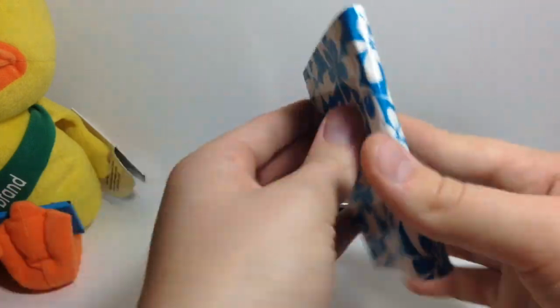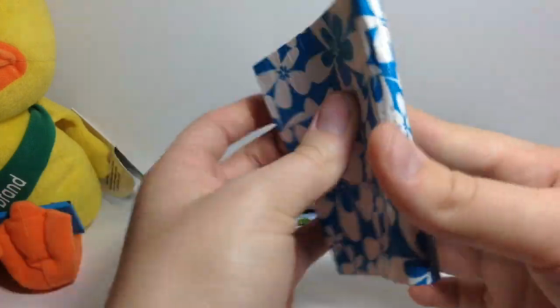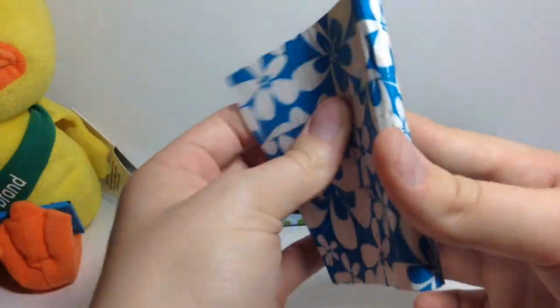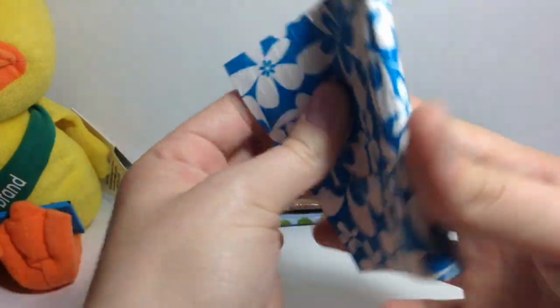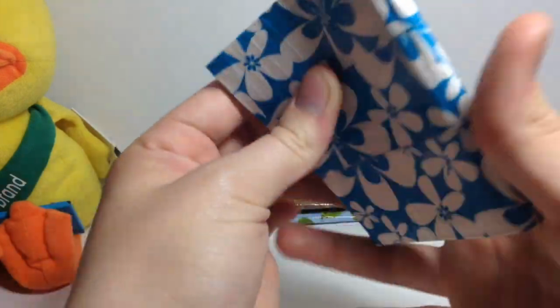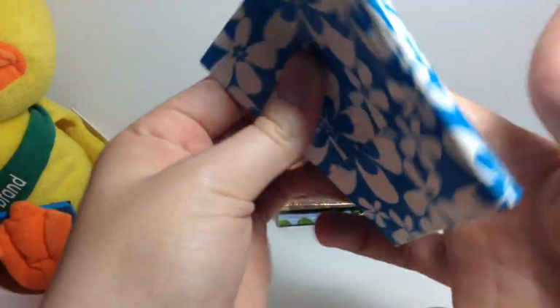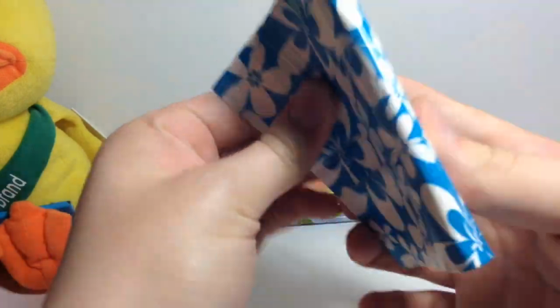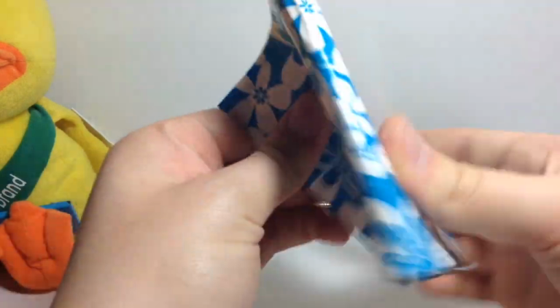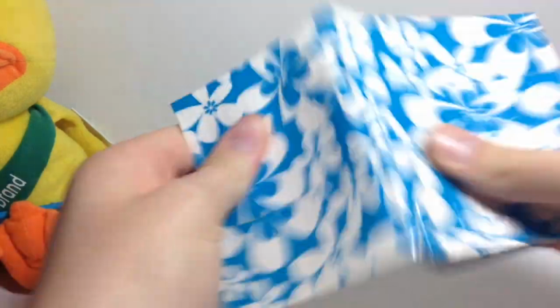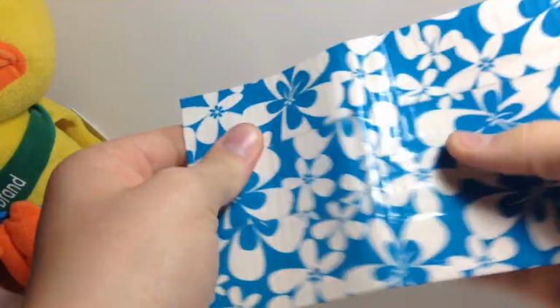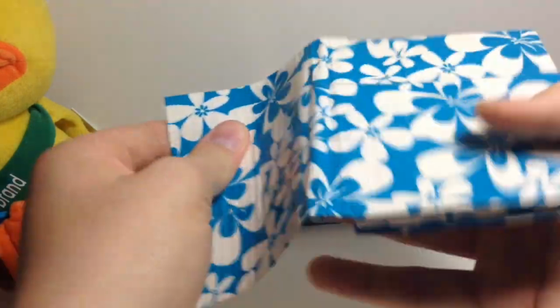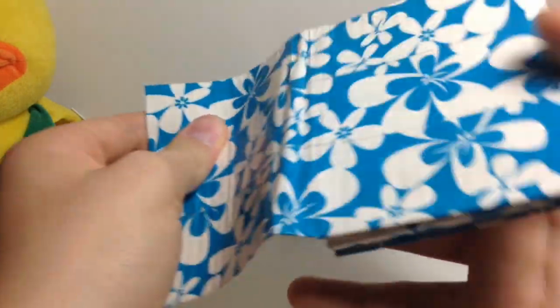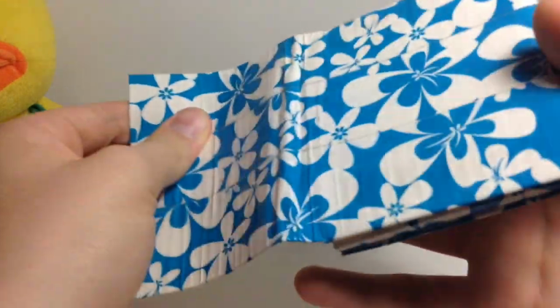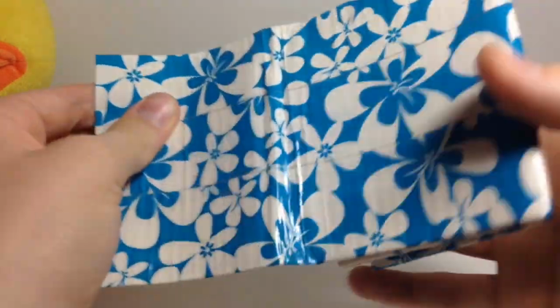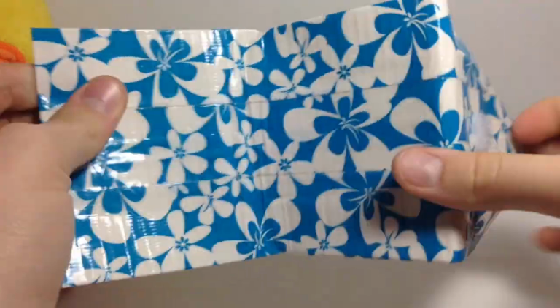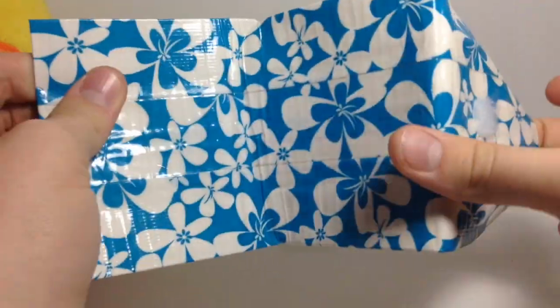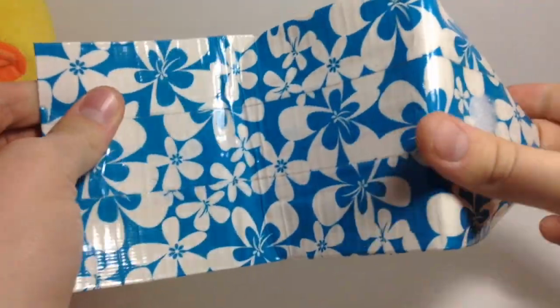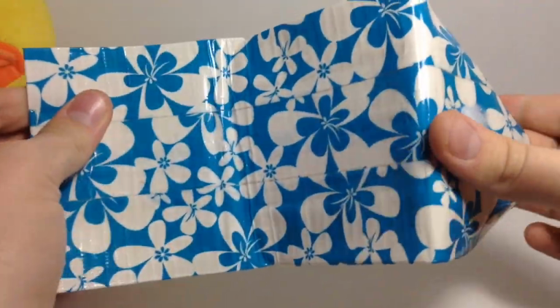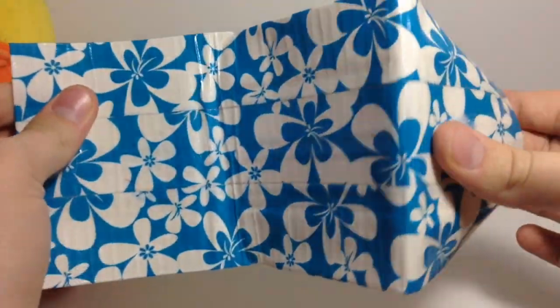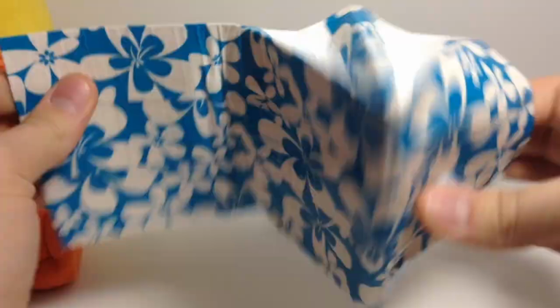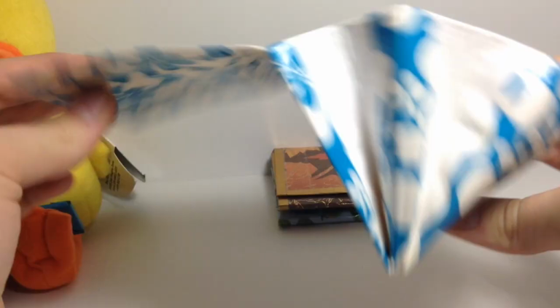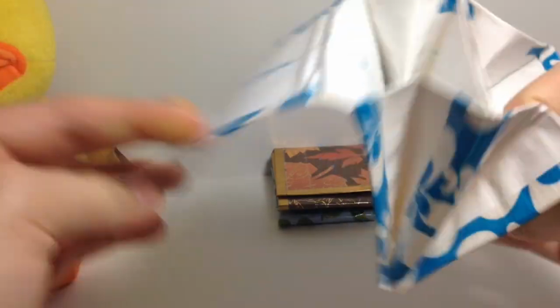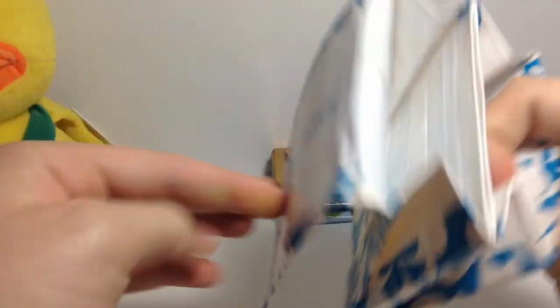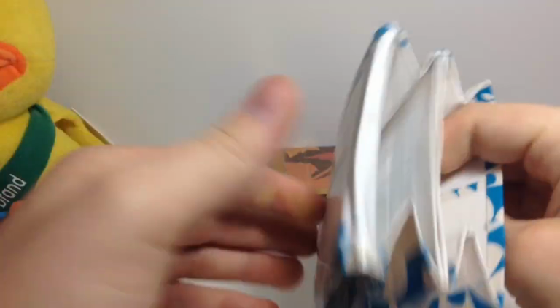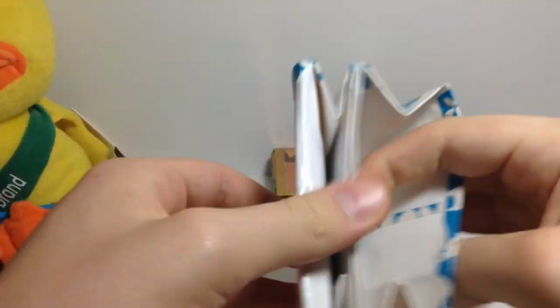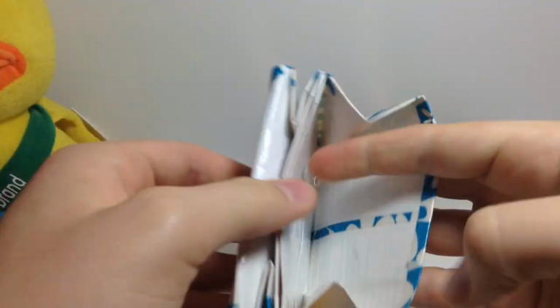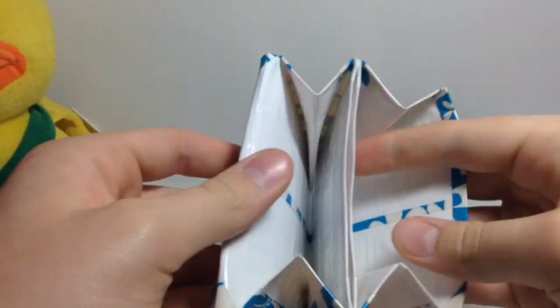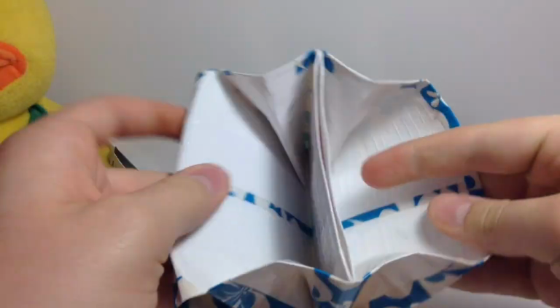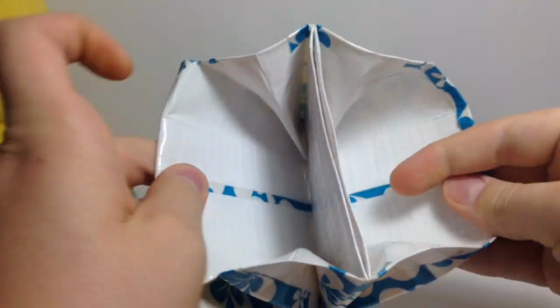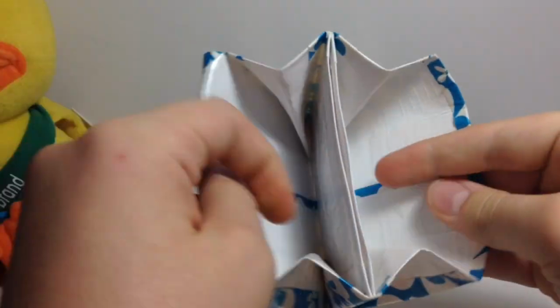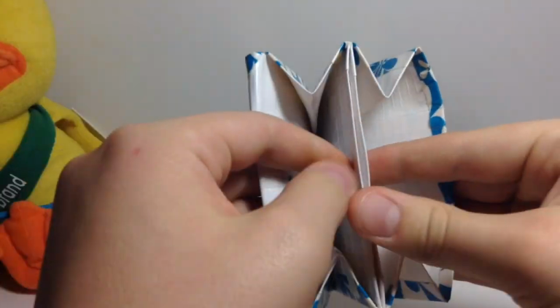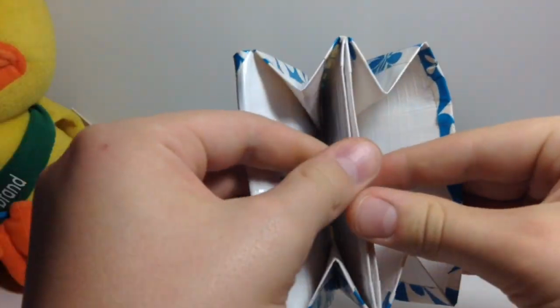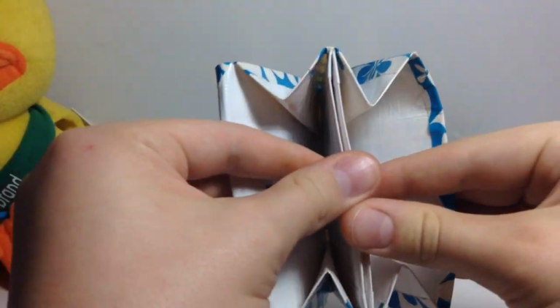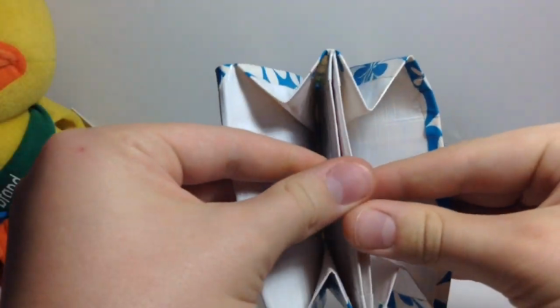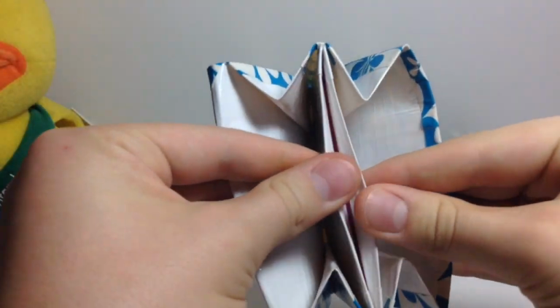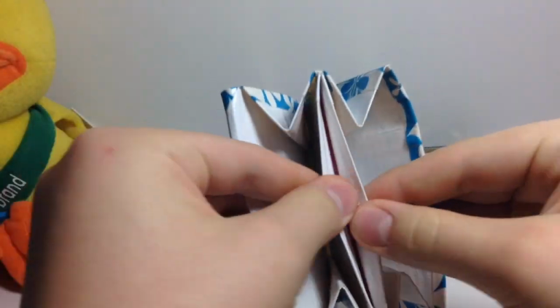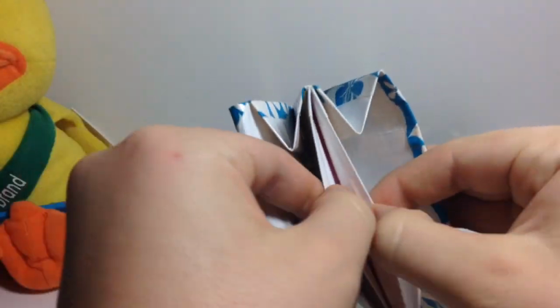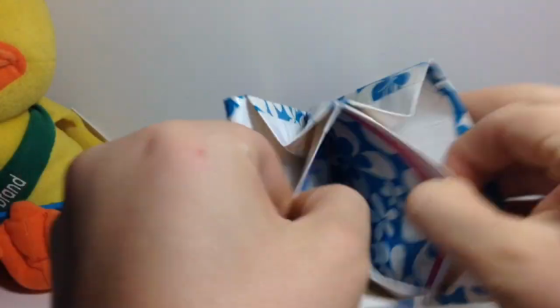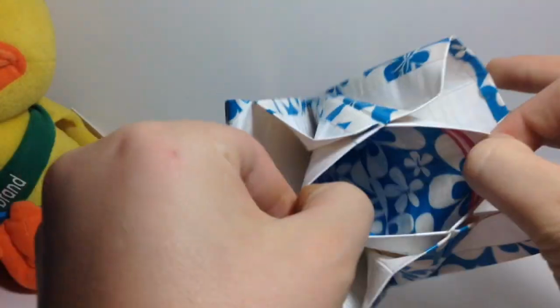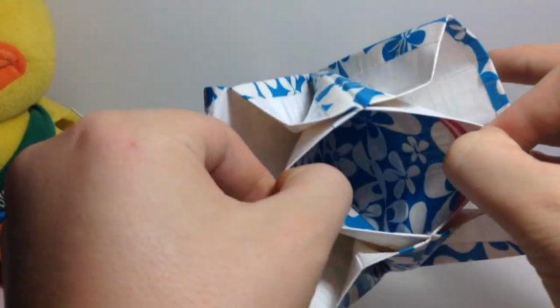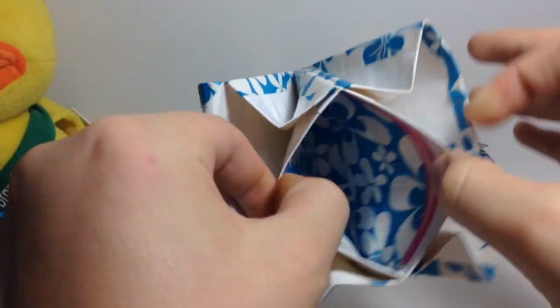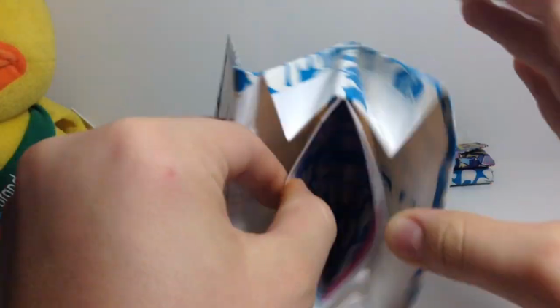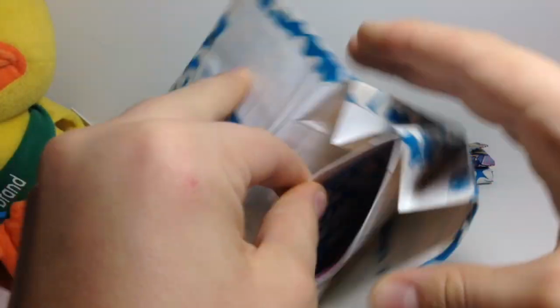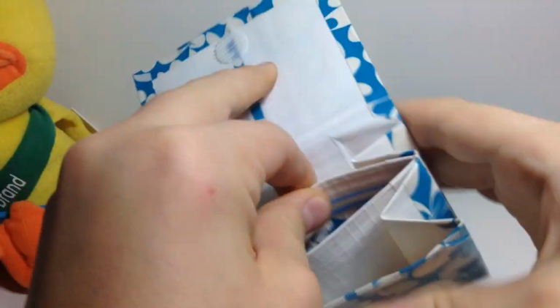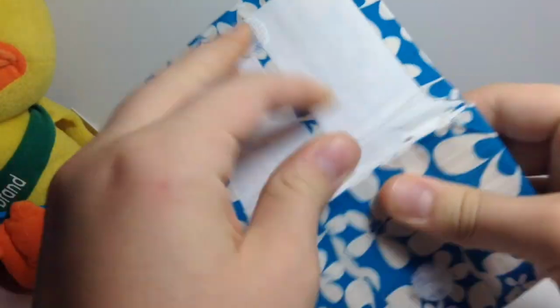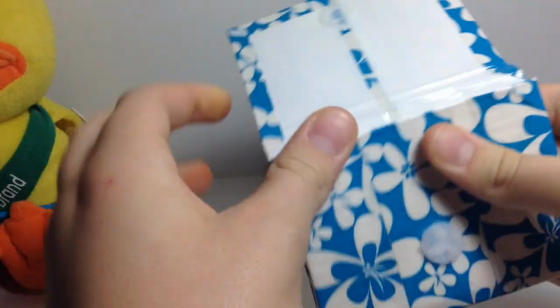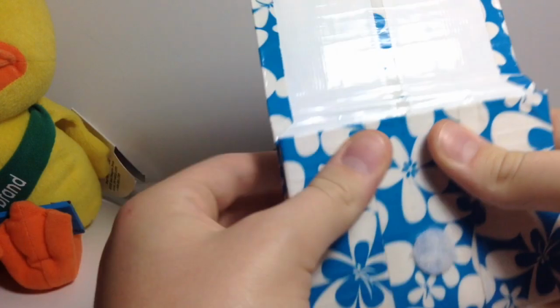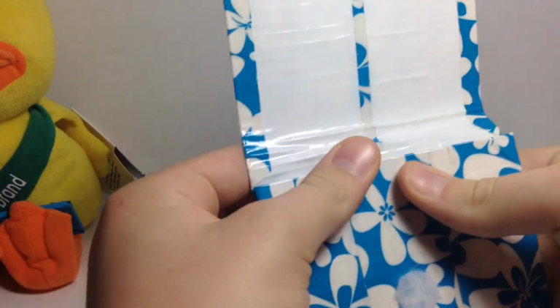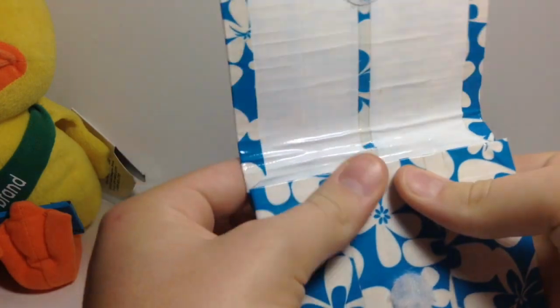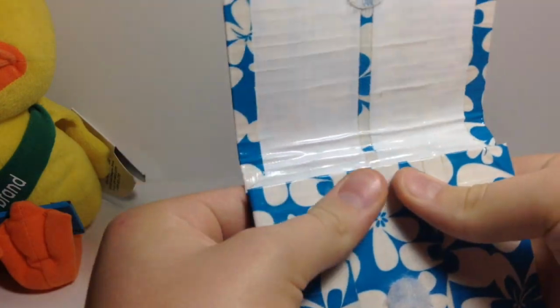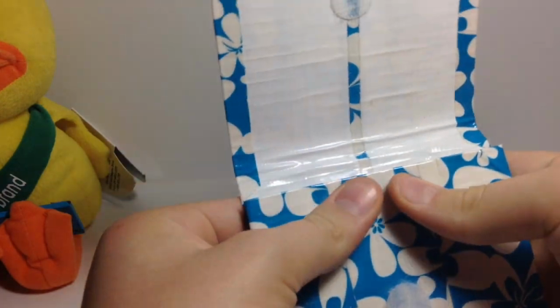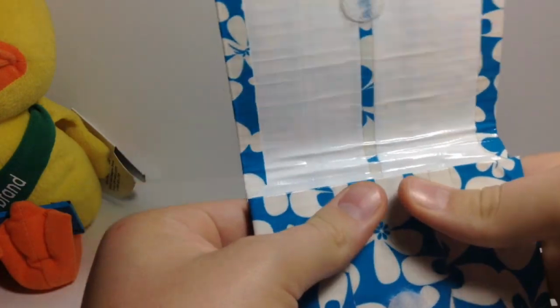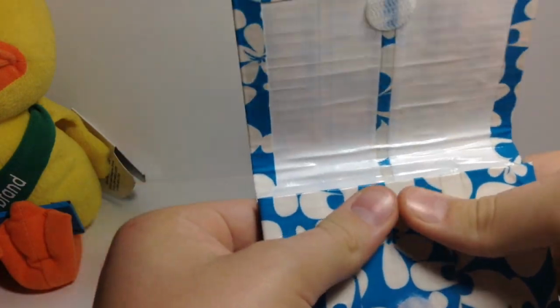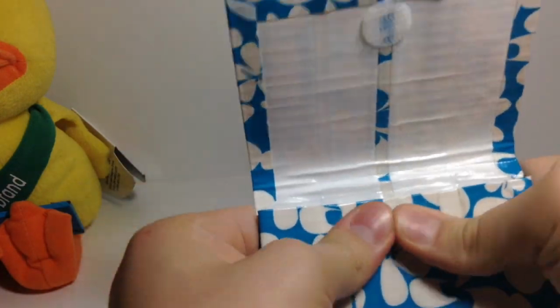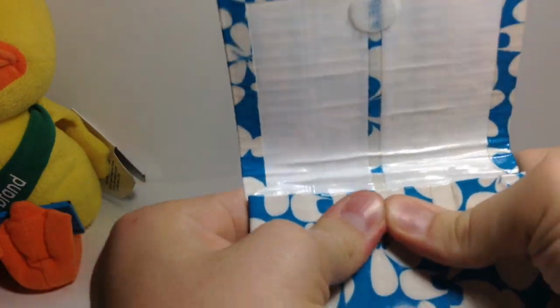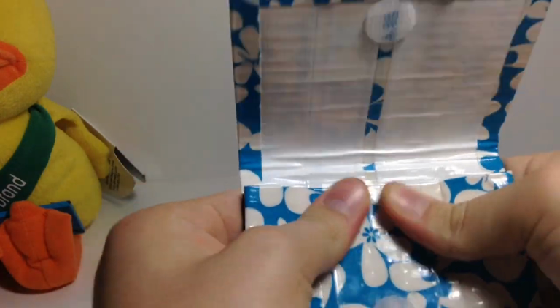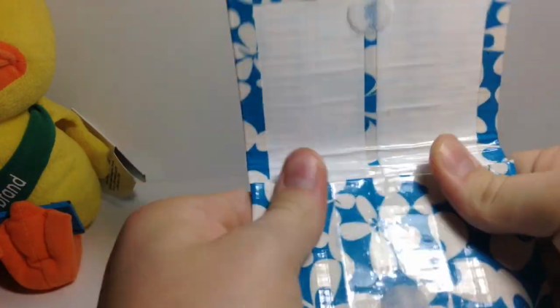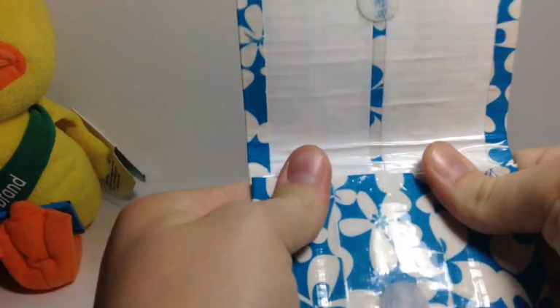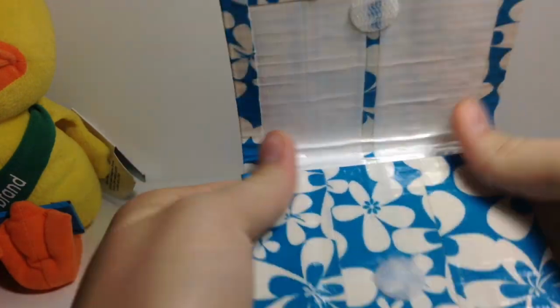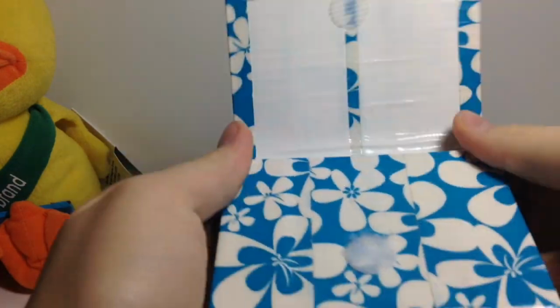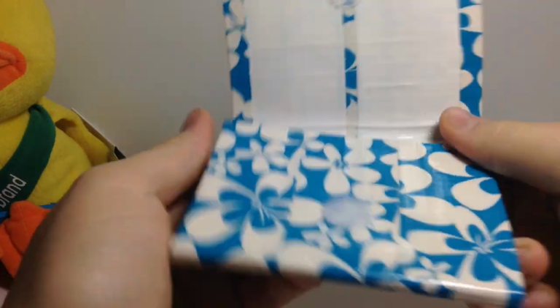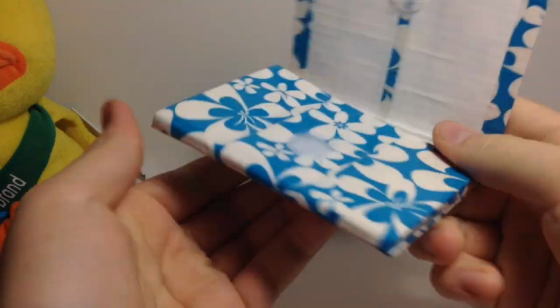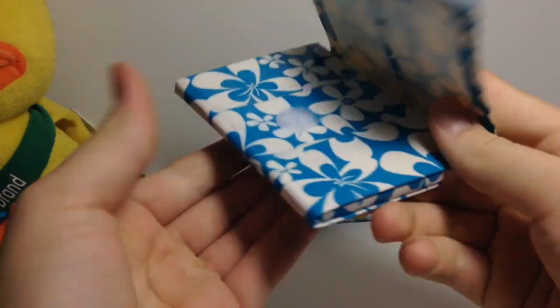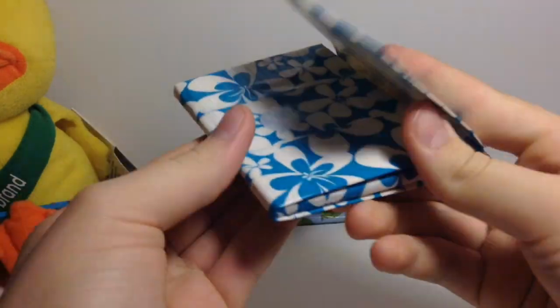Then there's this one, which I also made at, like, 2 a.m. in the morning. Pretty strong Ziploc as well.